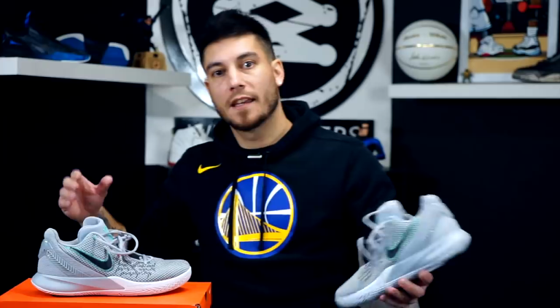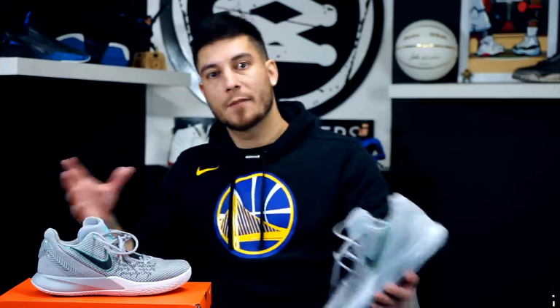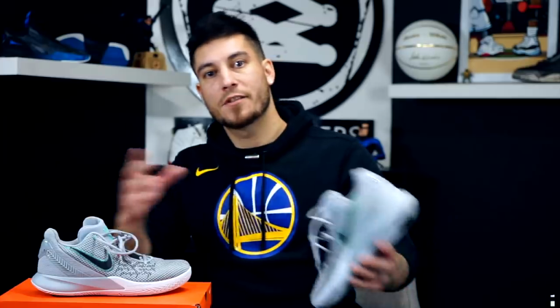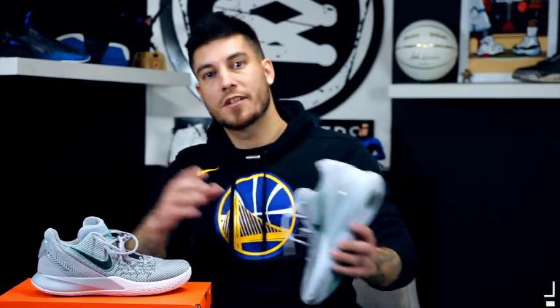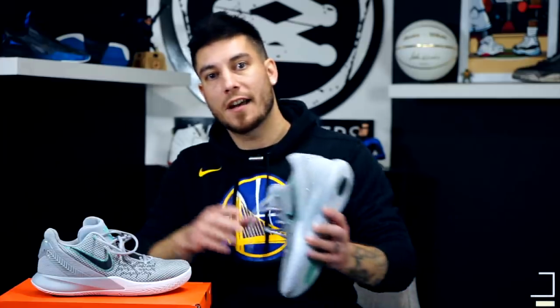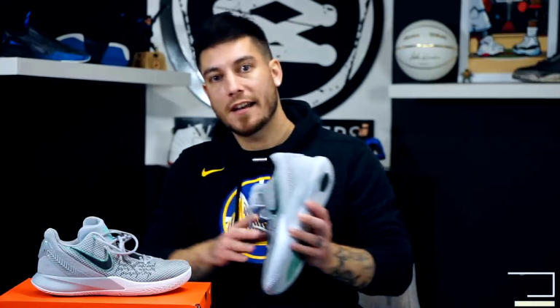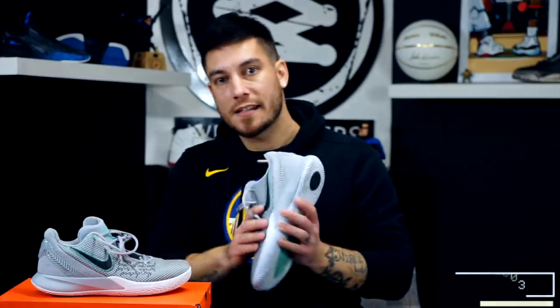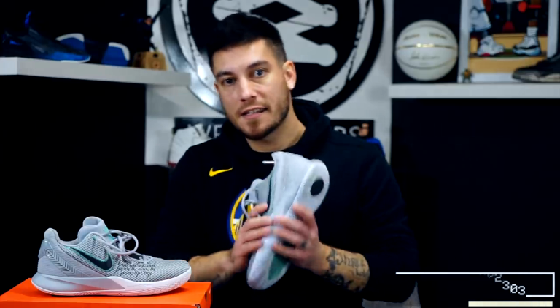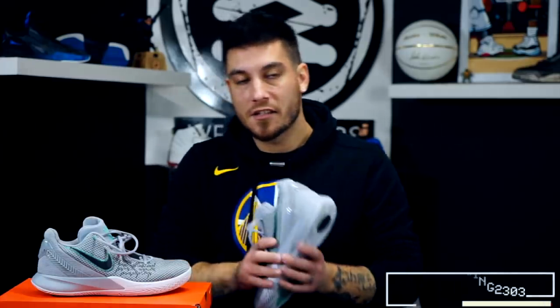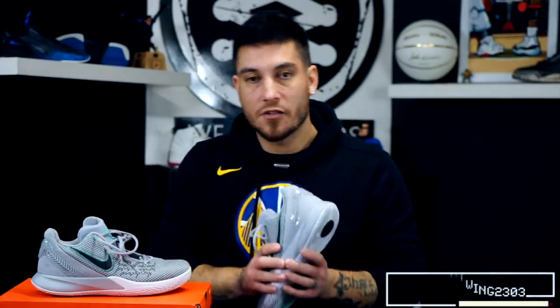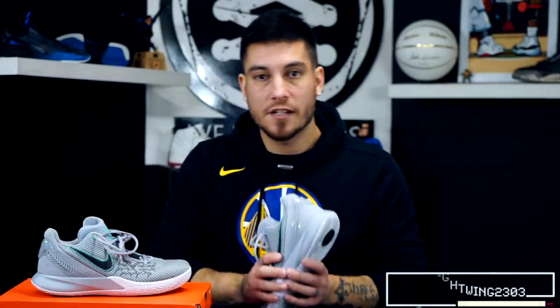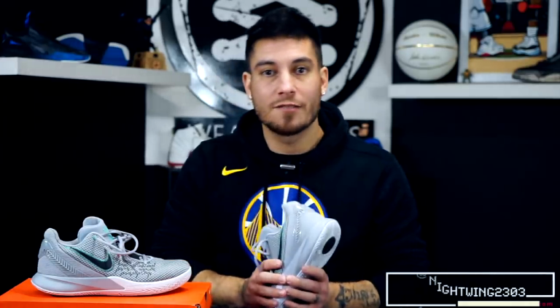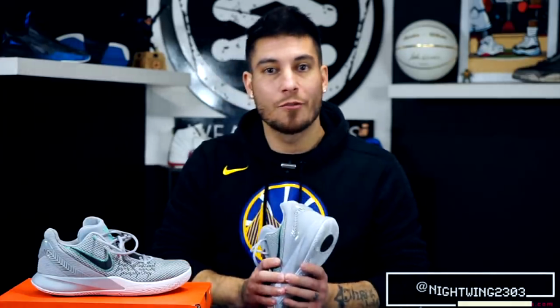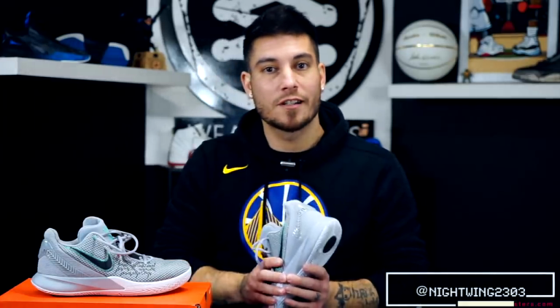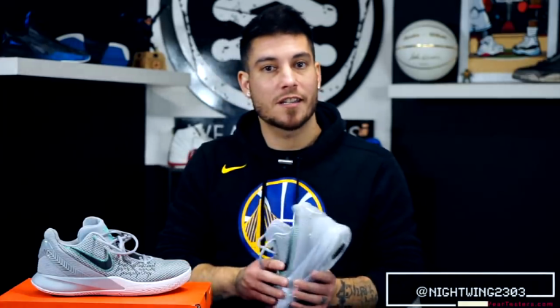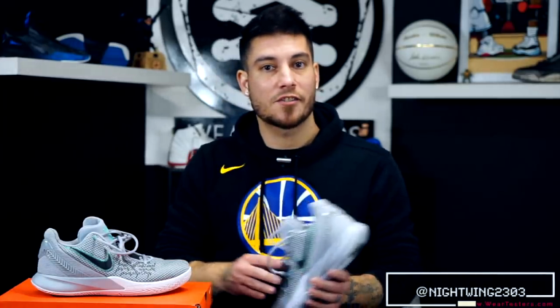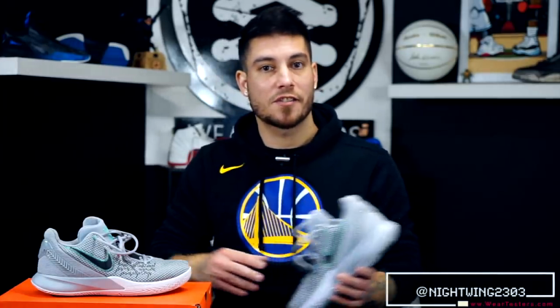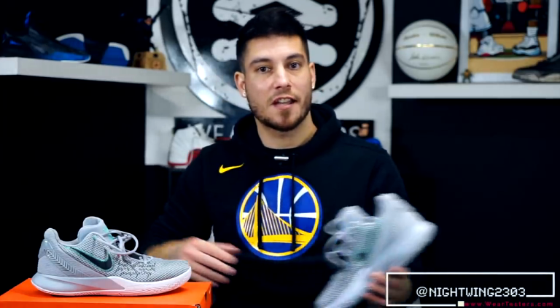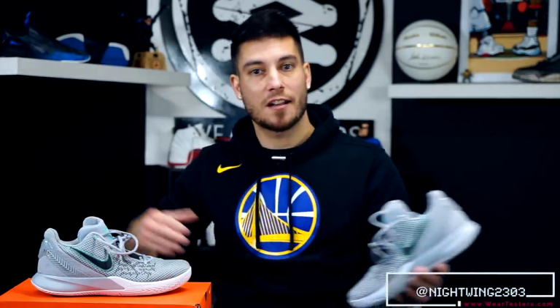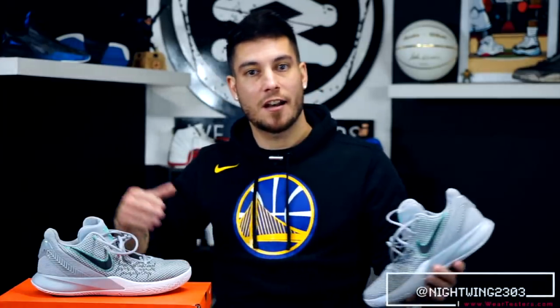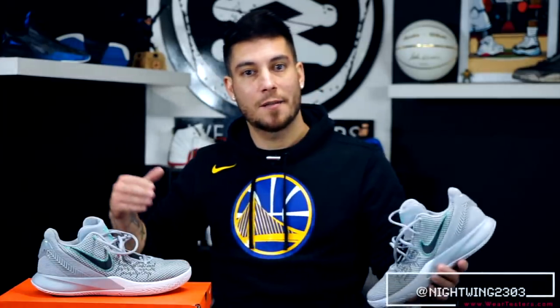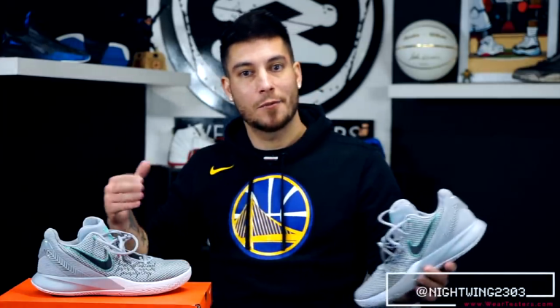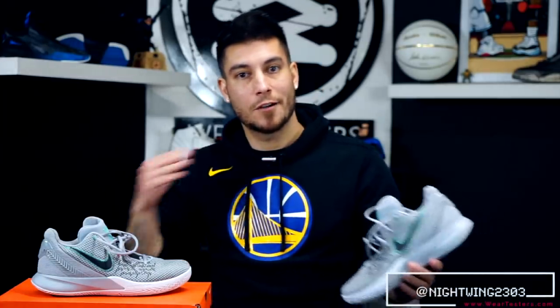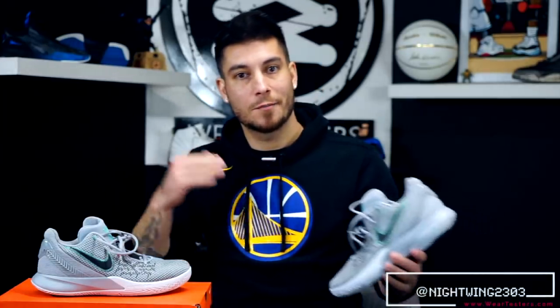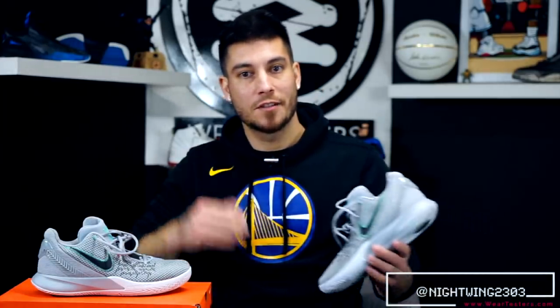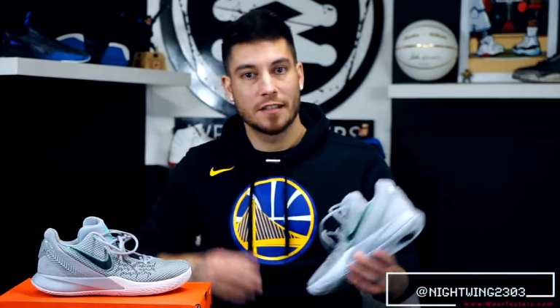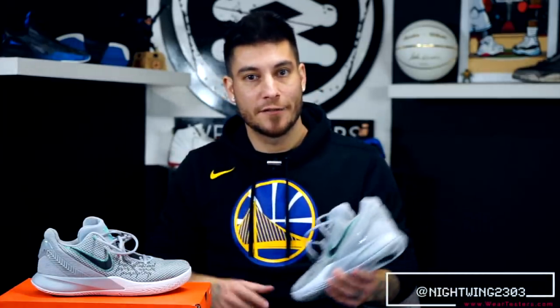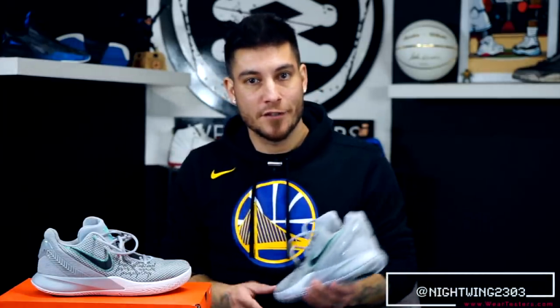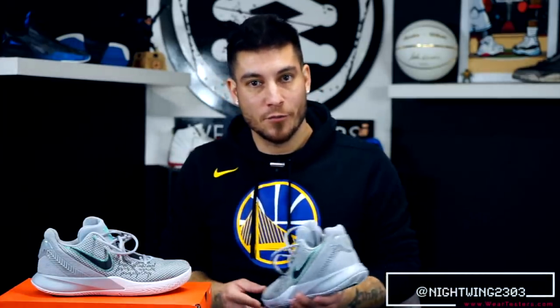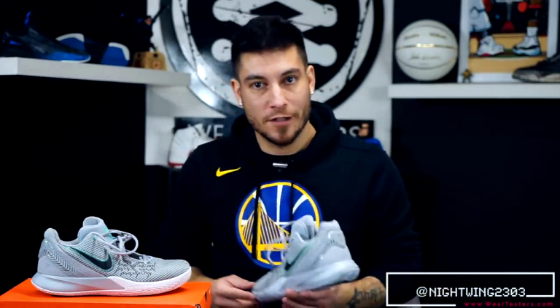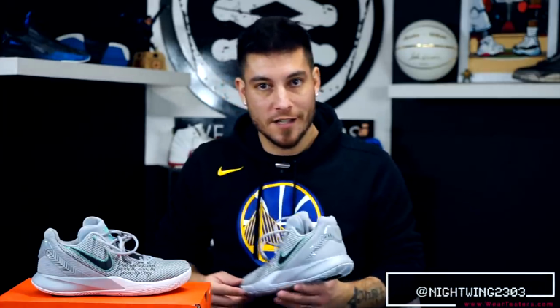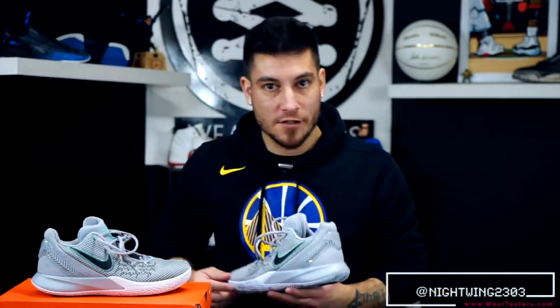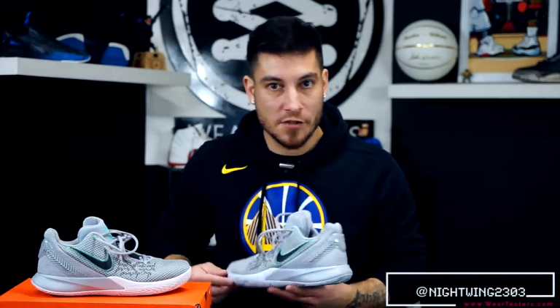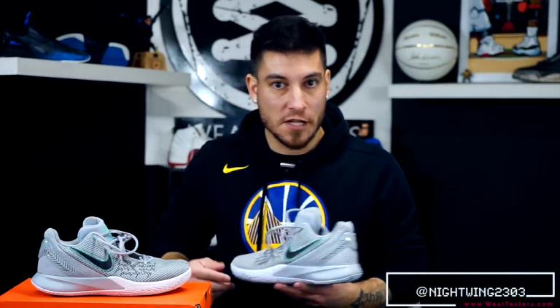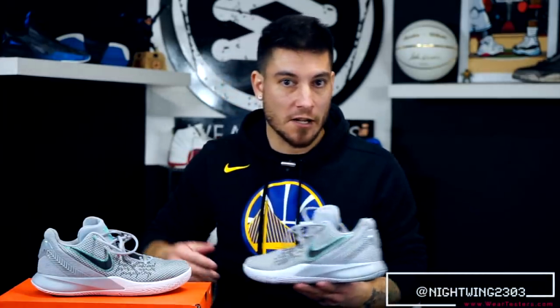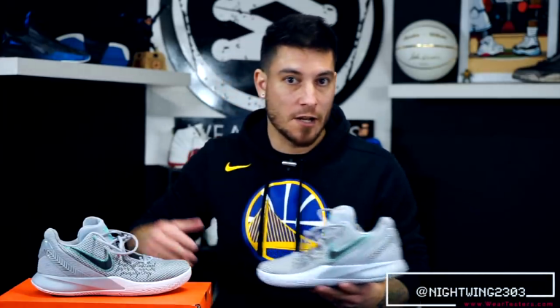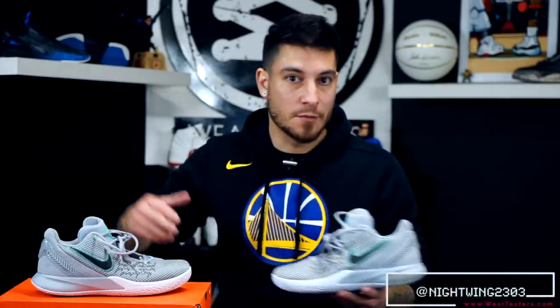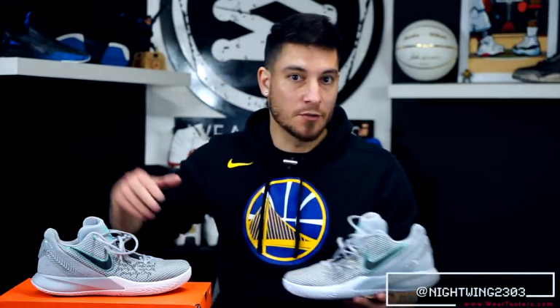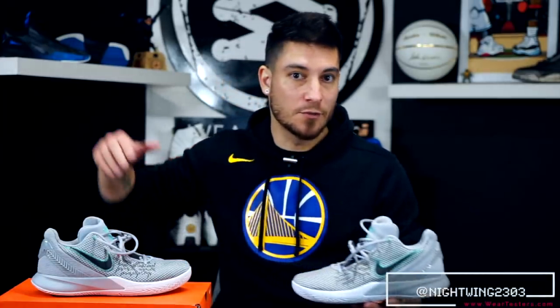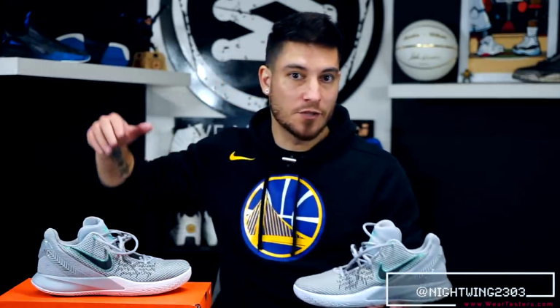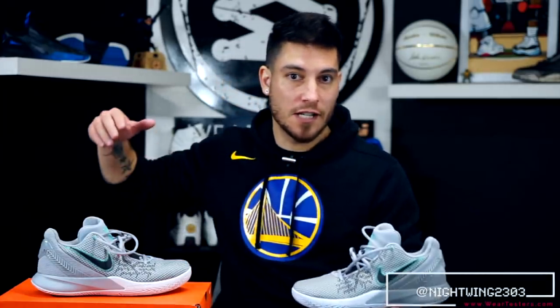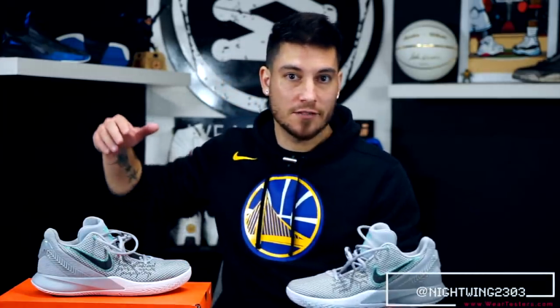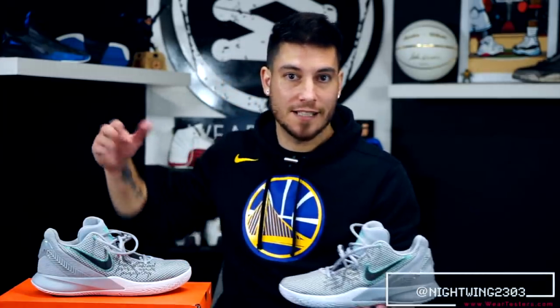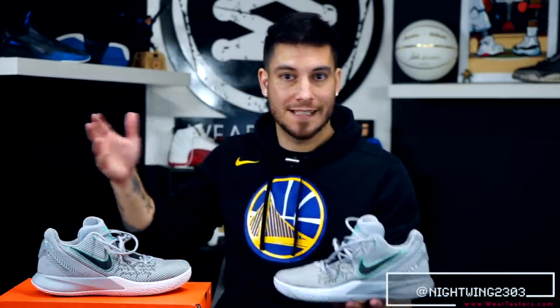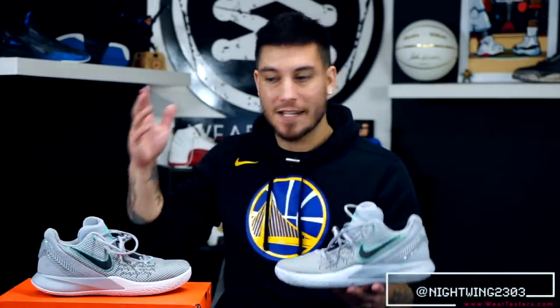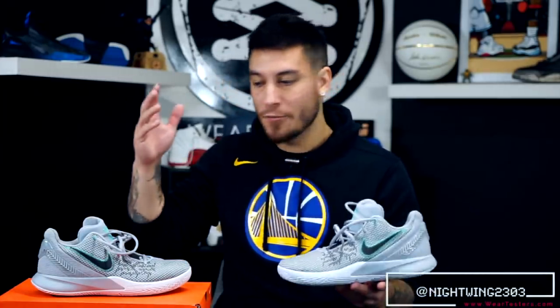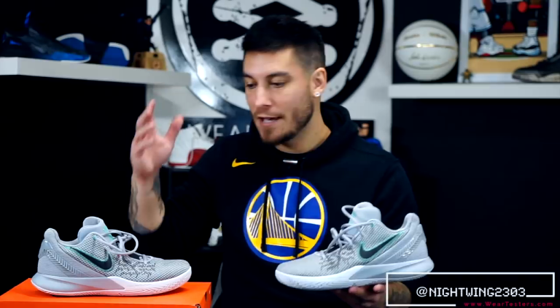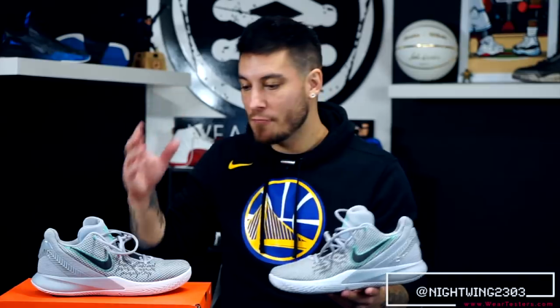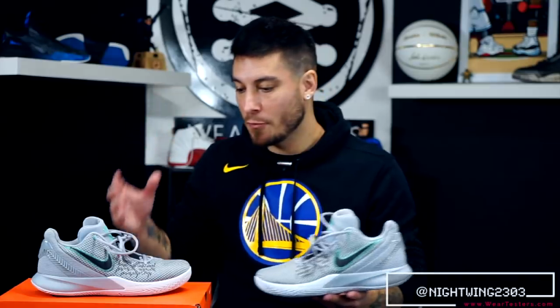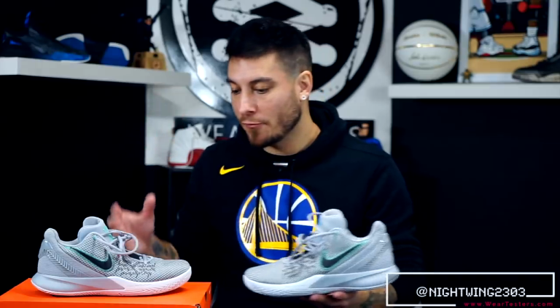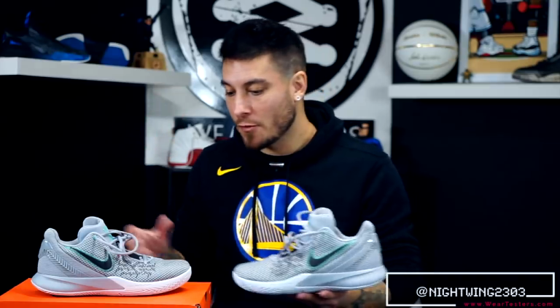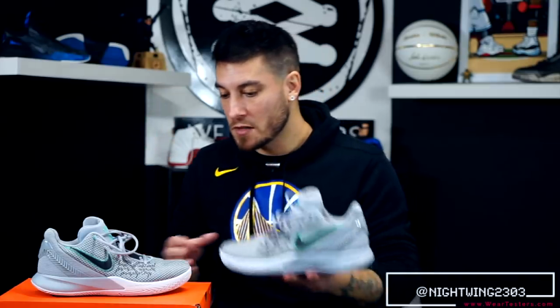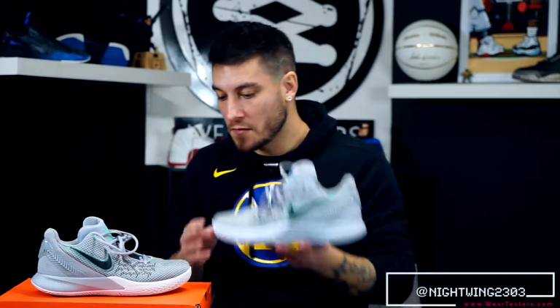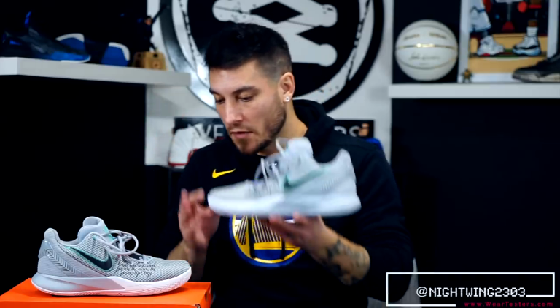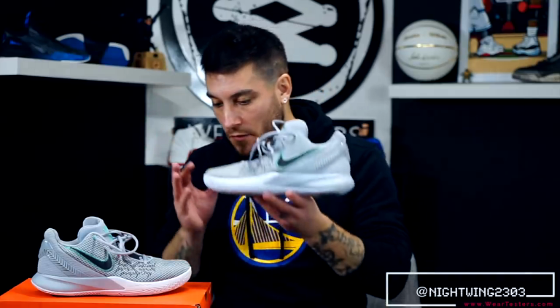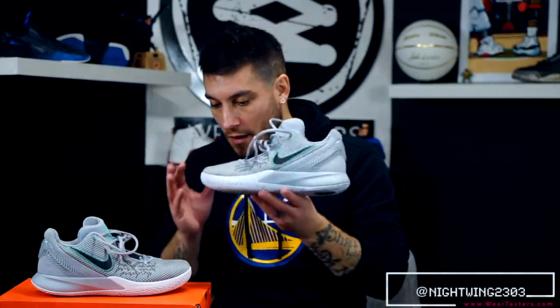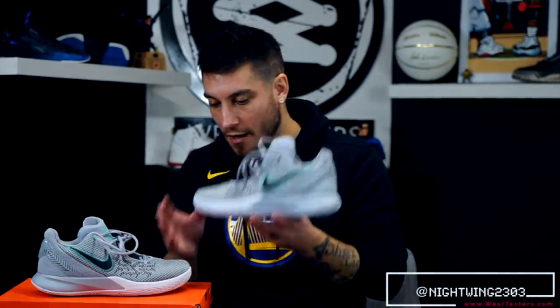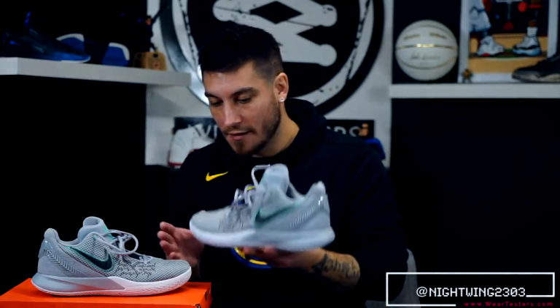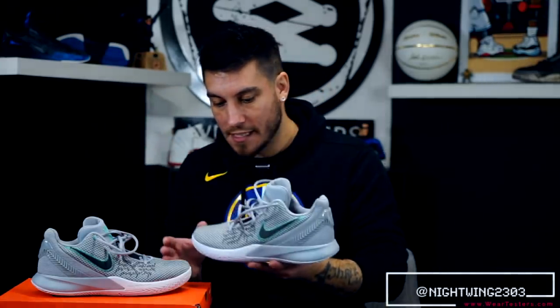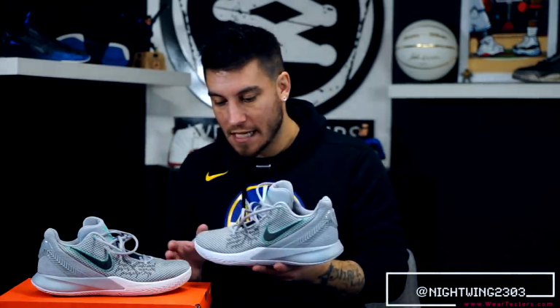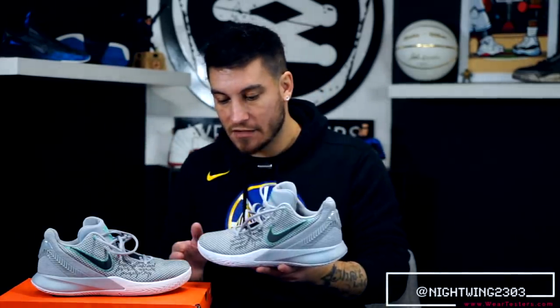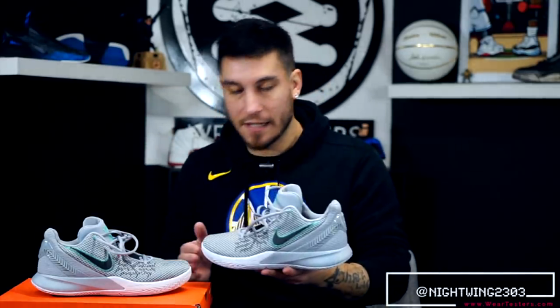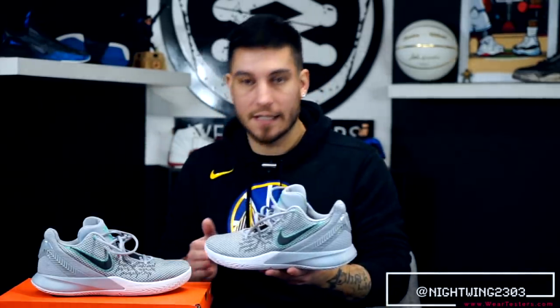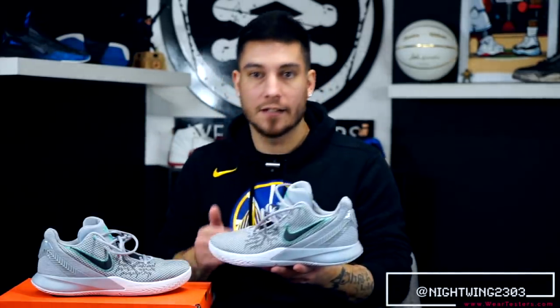Hey, what's good guys? This is Chris from Weartesters.com. Welcome to the official Weartesters.com YouTube channel. Today we have a performance review on these guys right here.